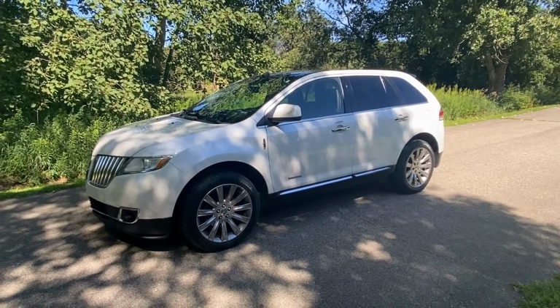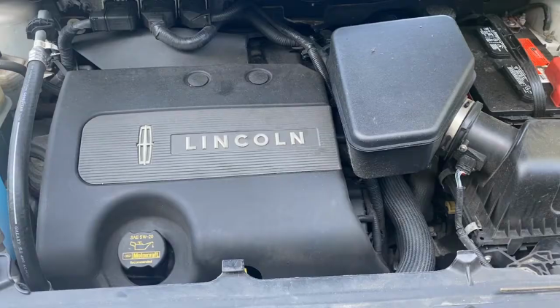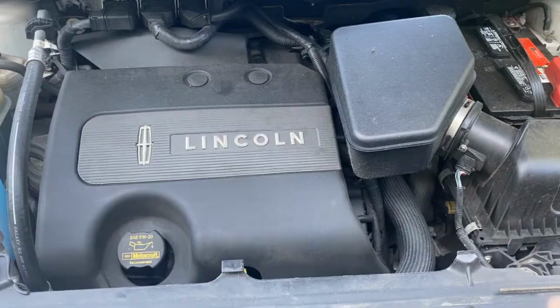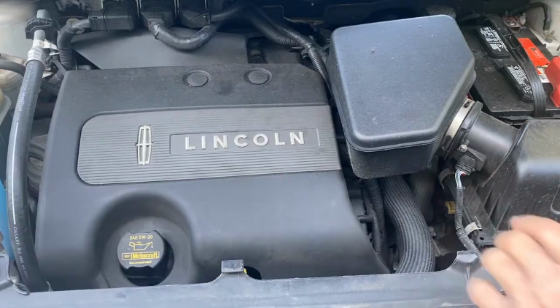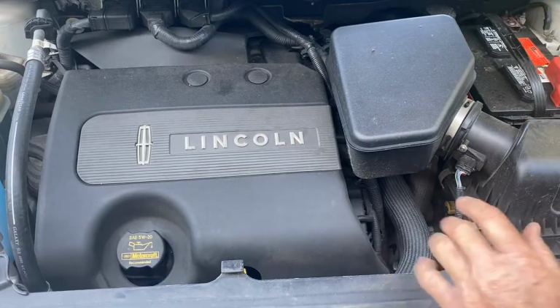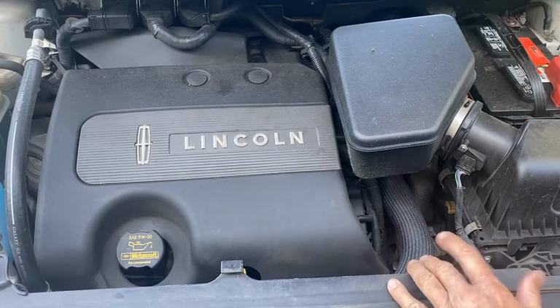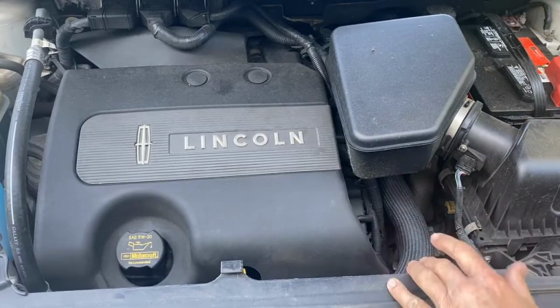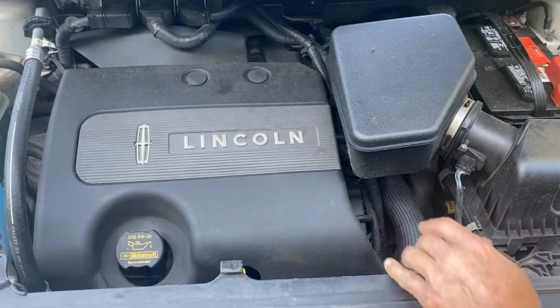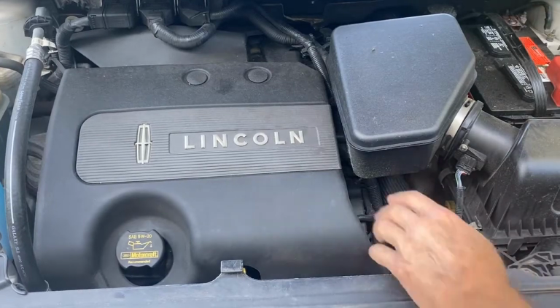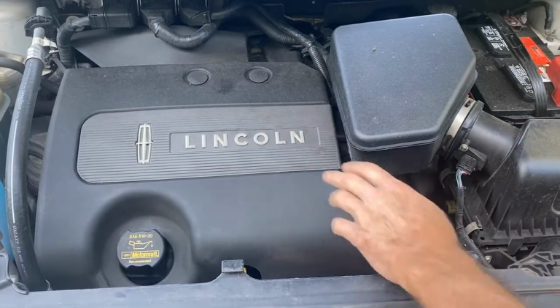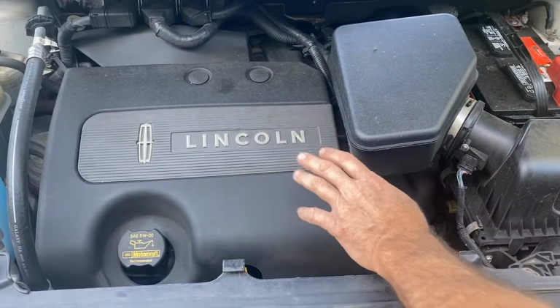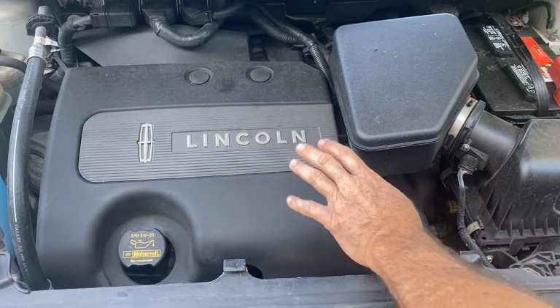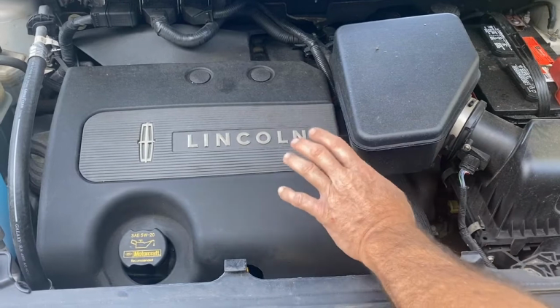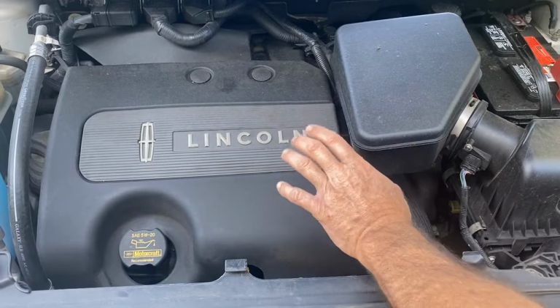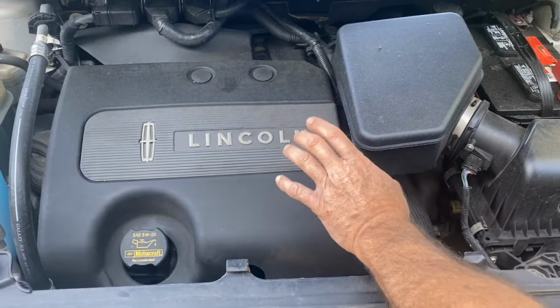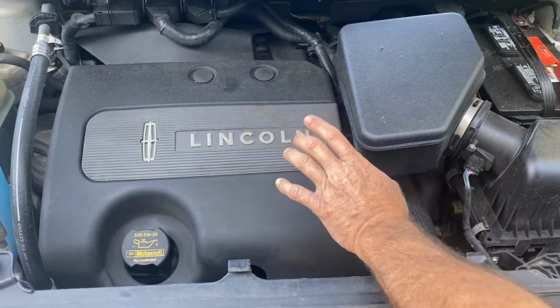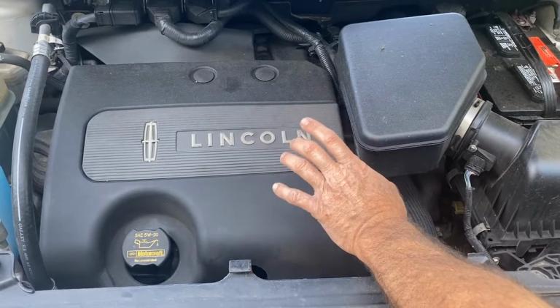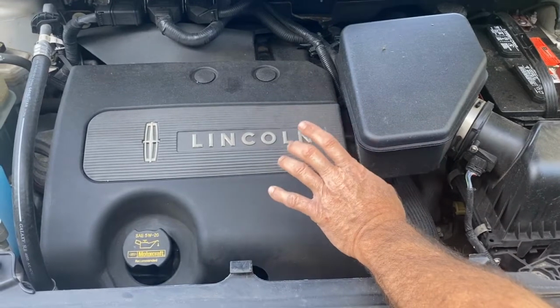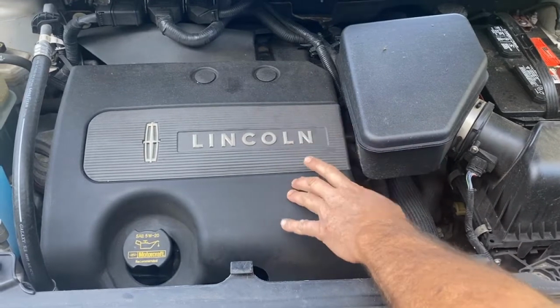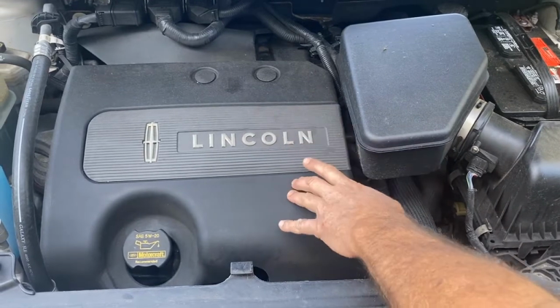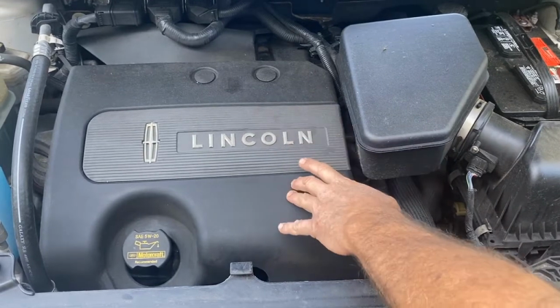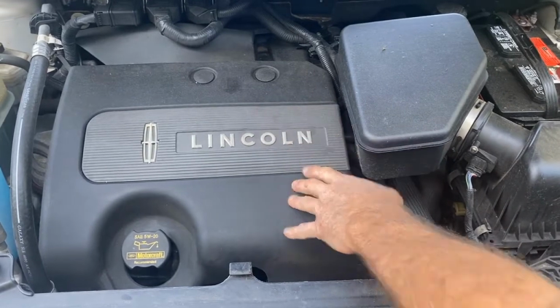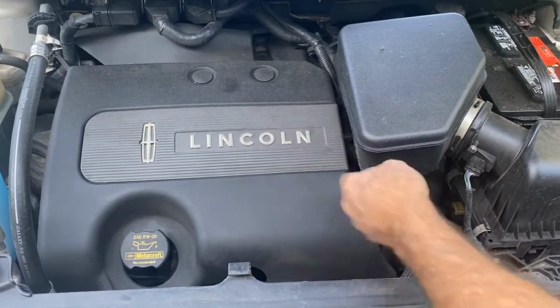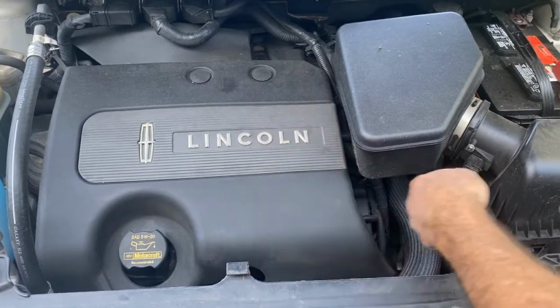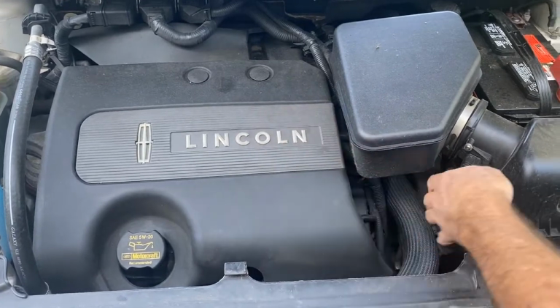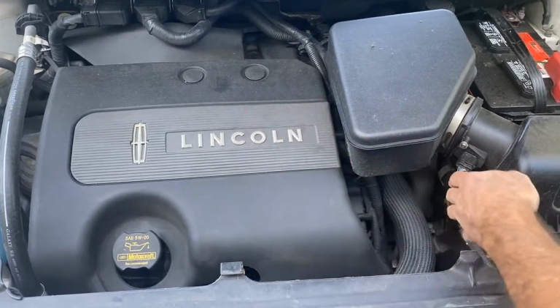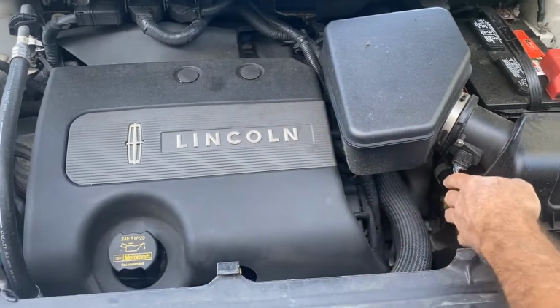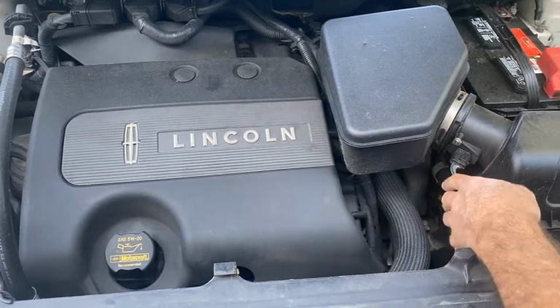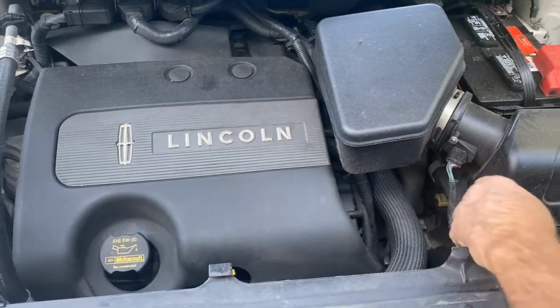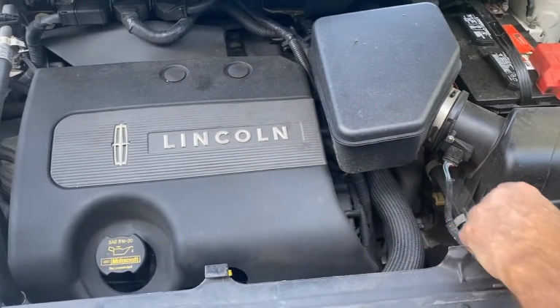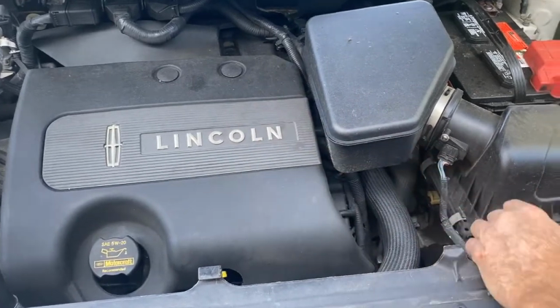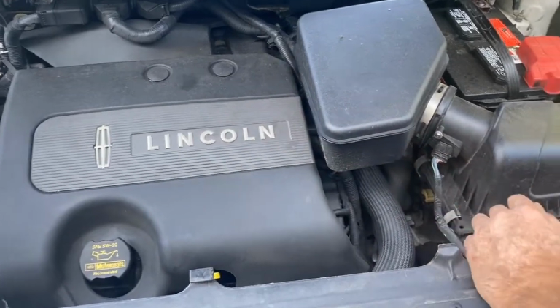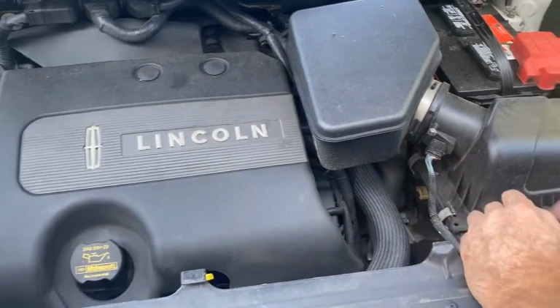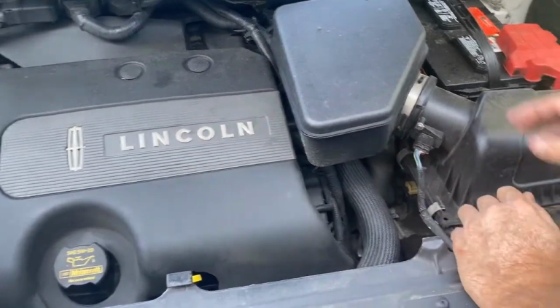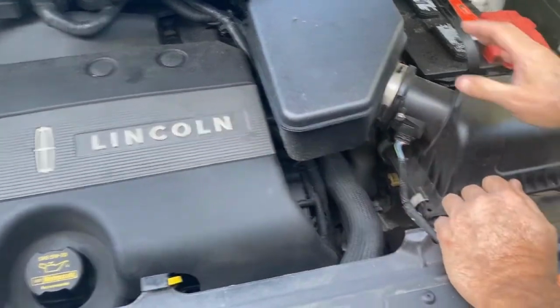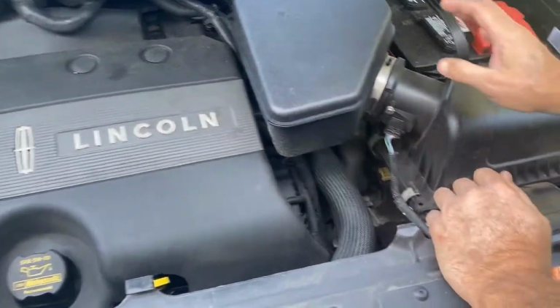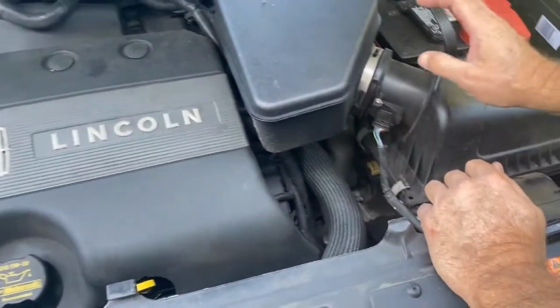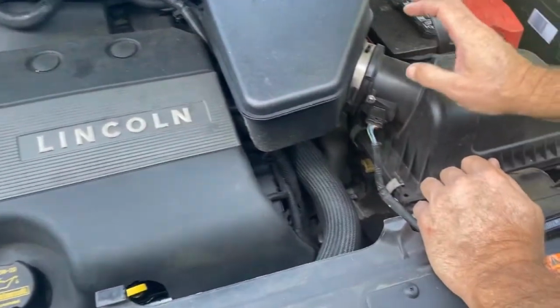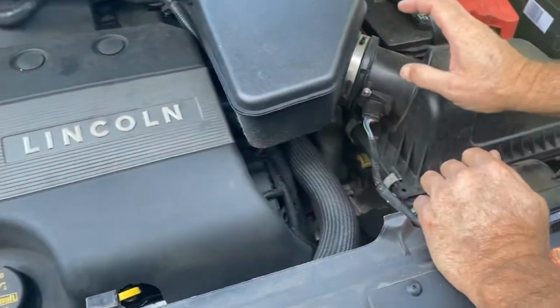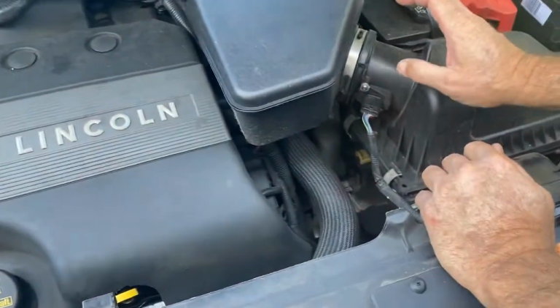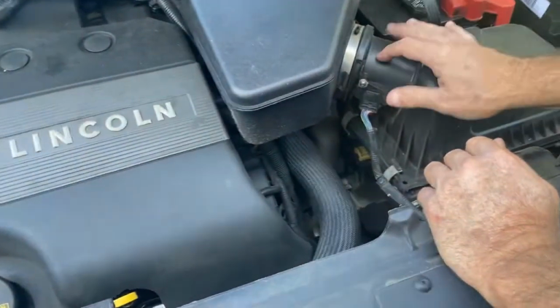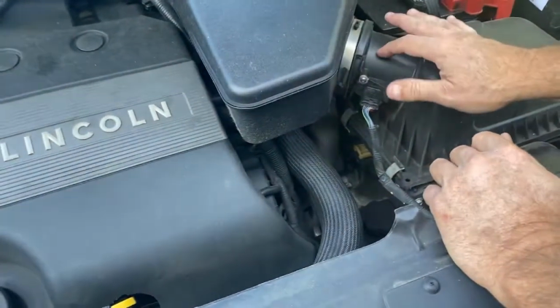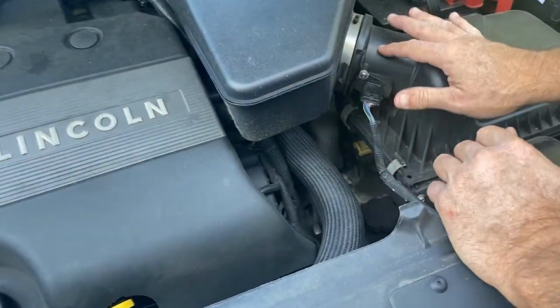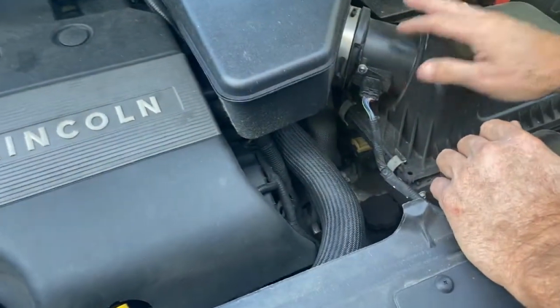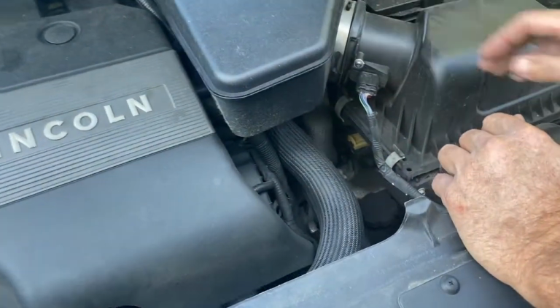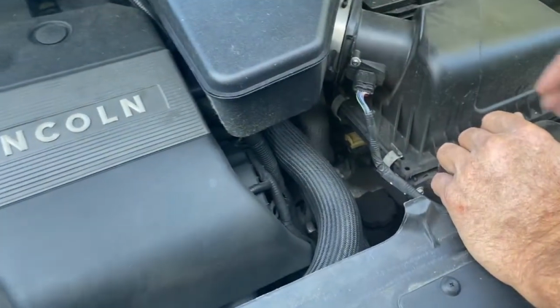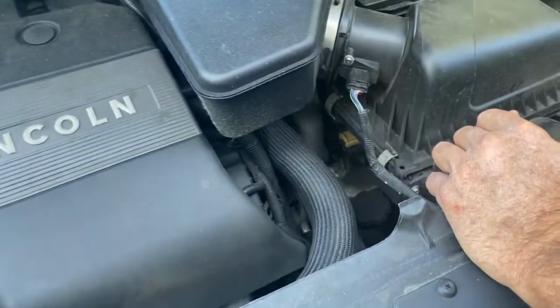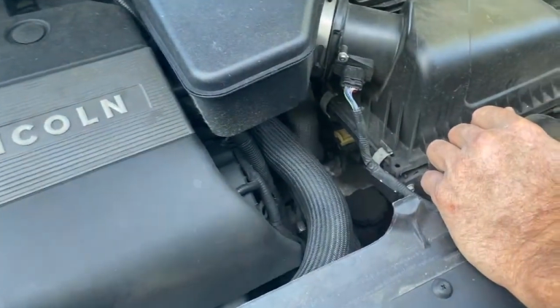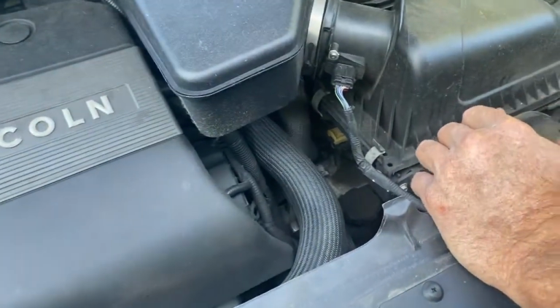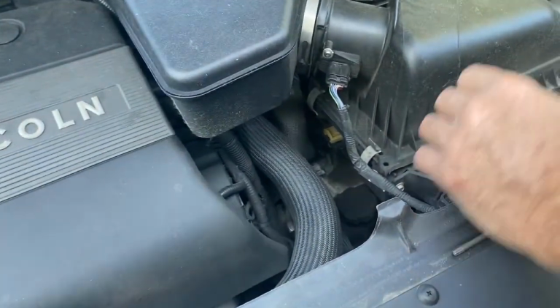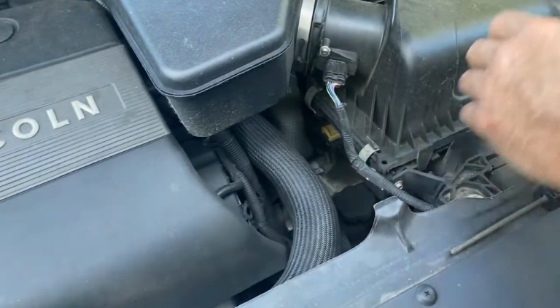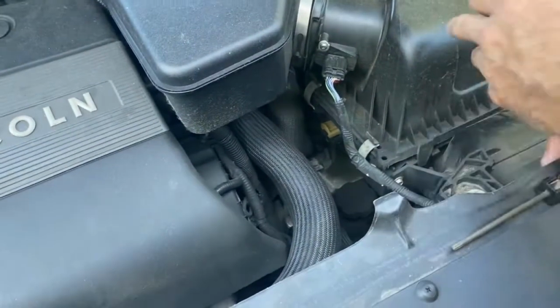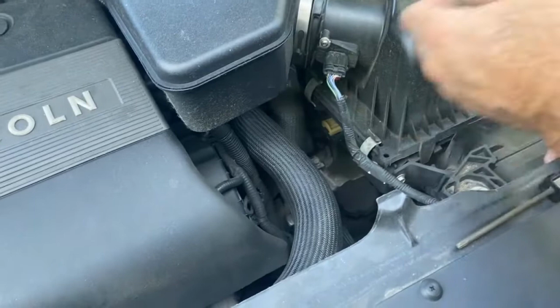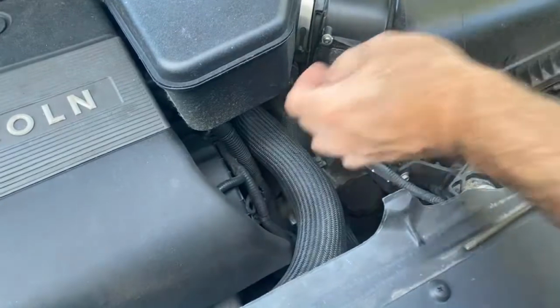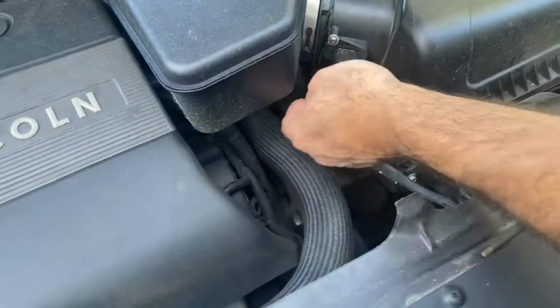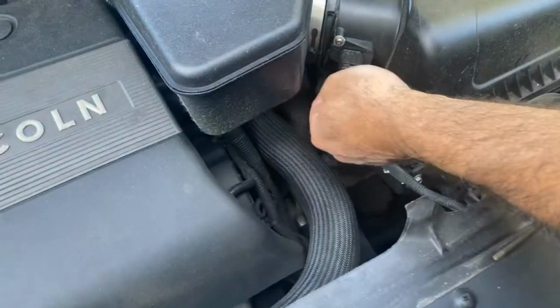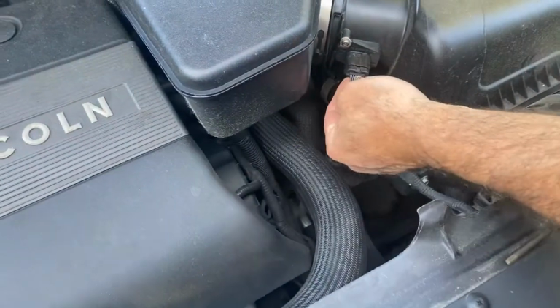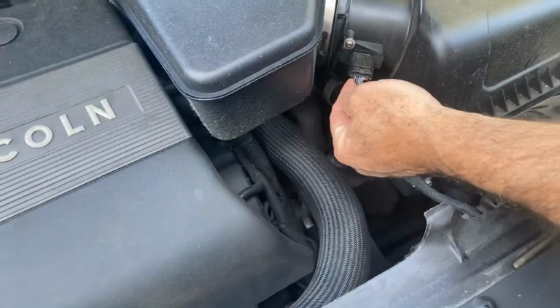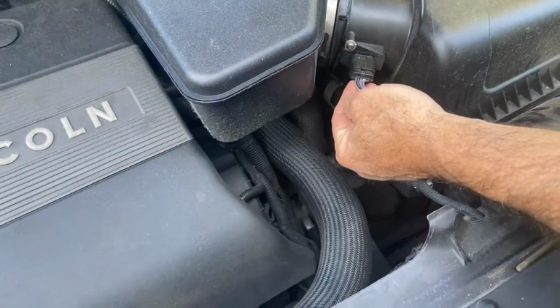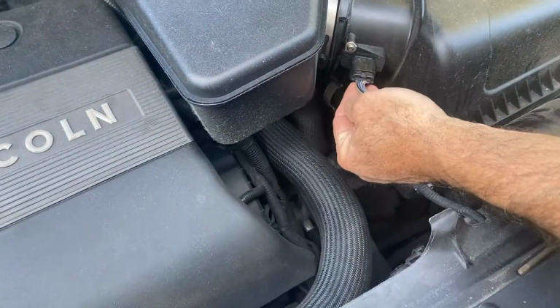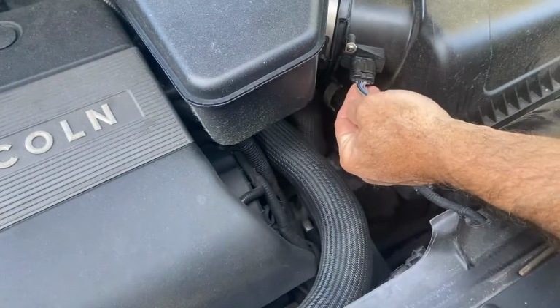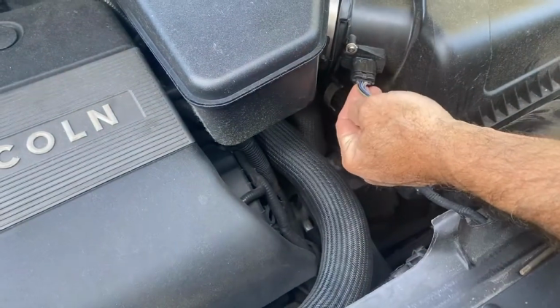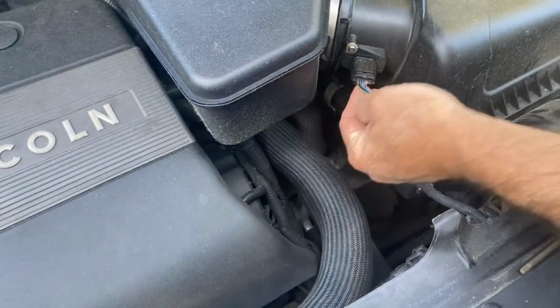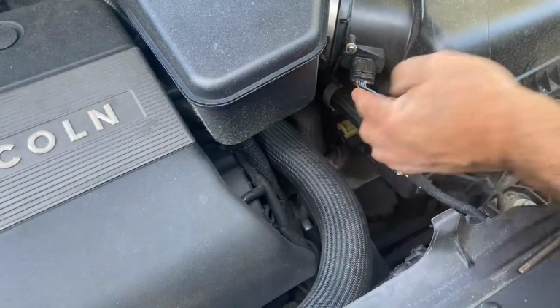This is your Lincoln 3.7 motor. Your mass airflow sensor happens to be right there, which is nice and easy to get at.